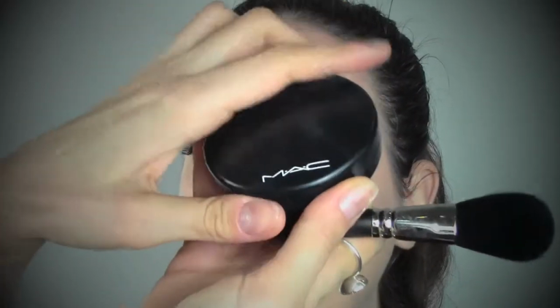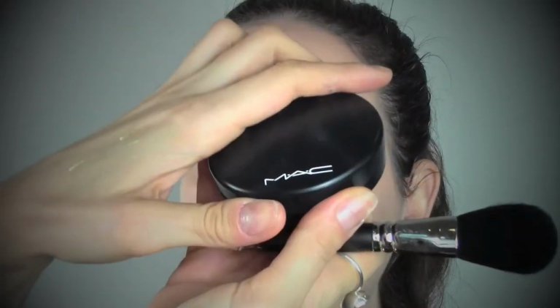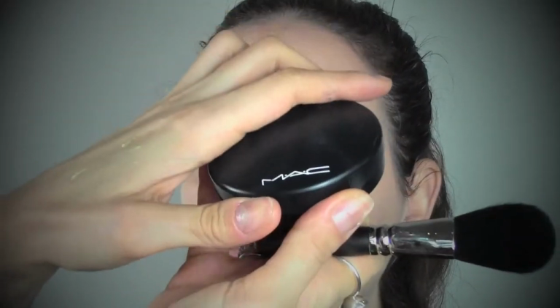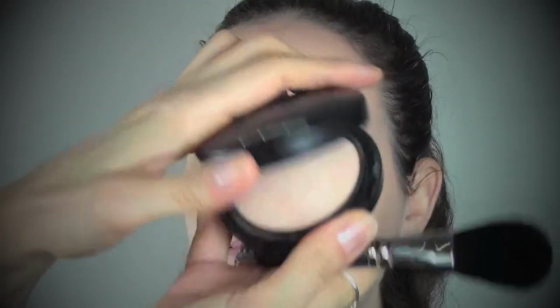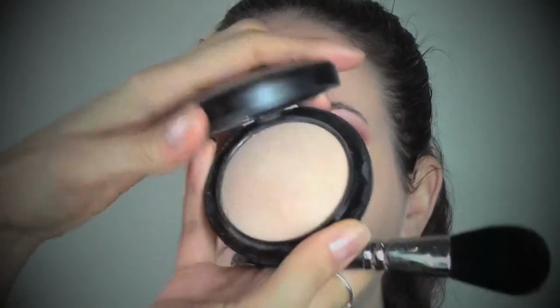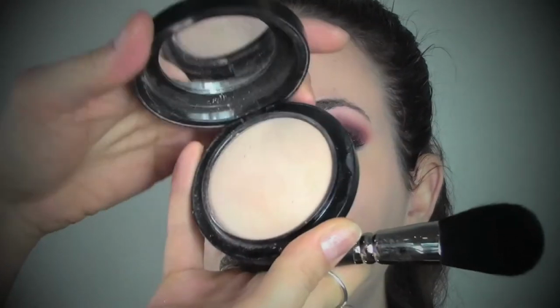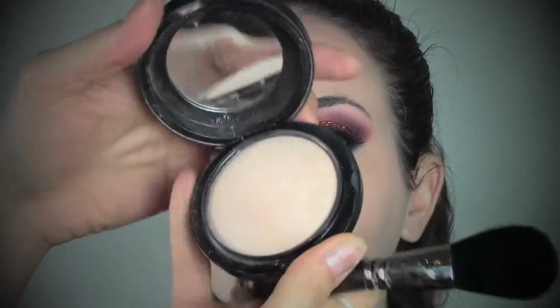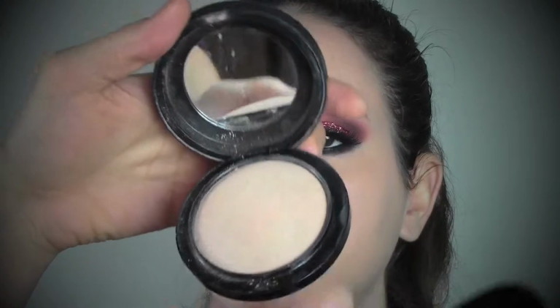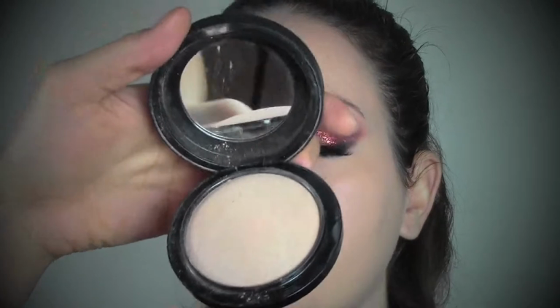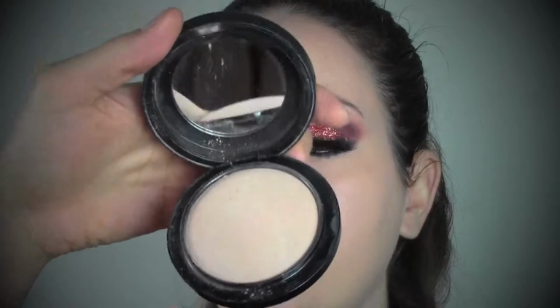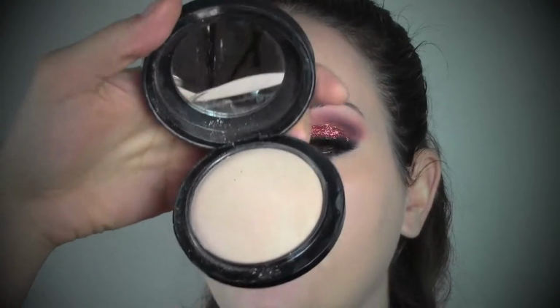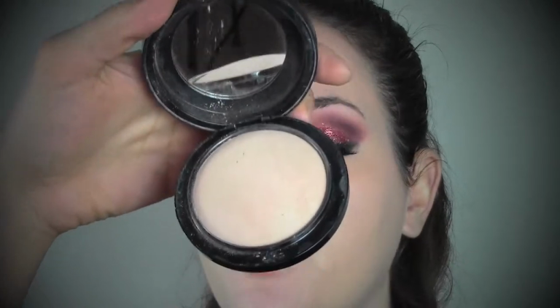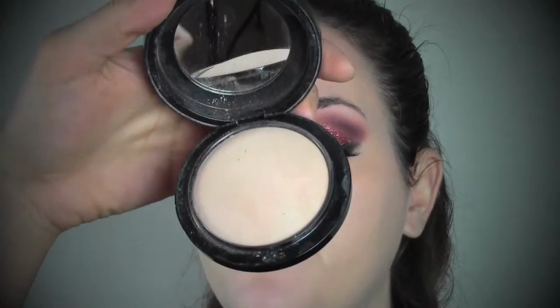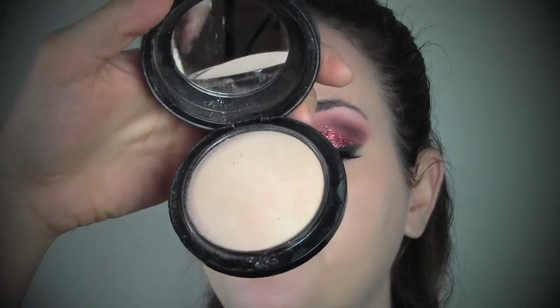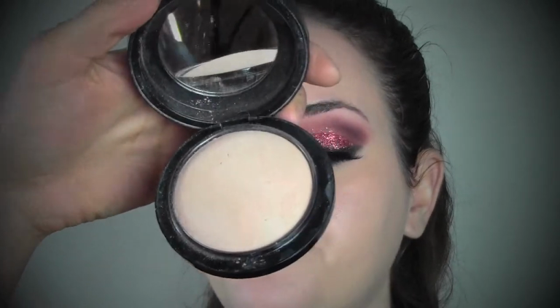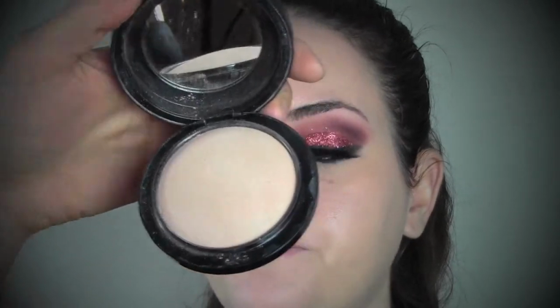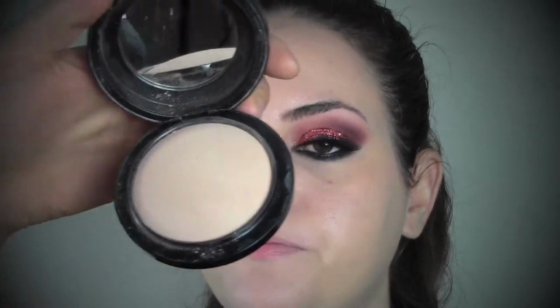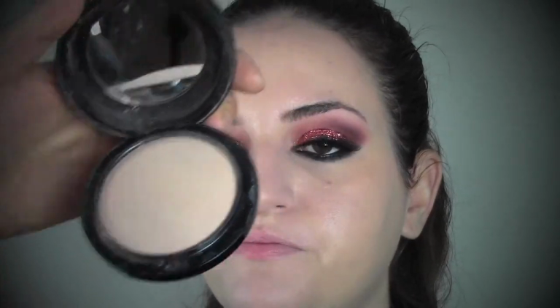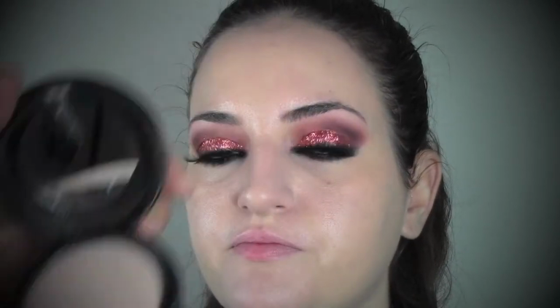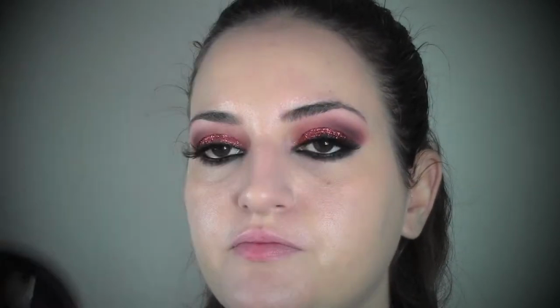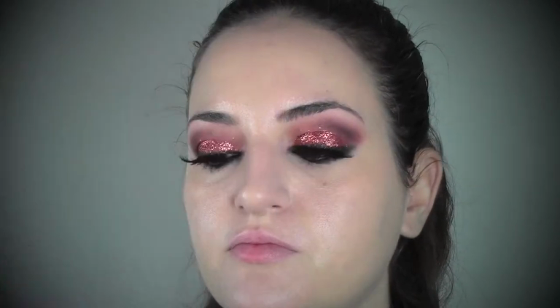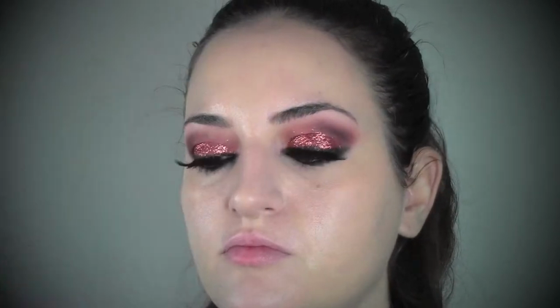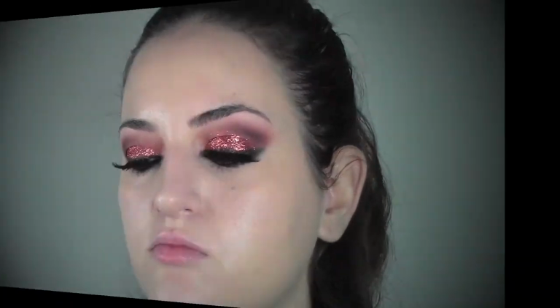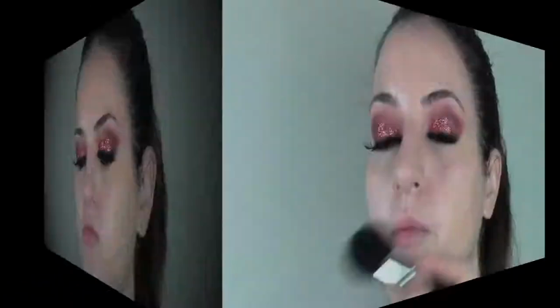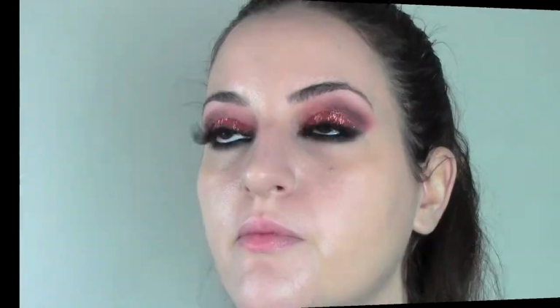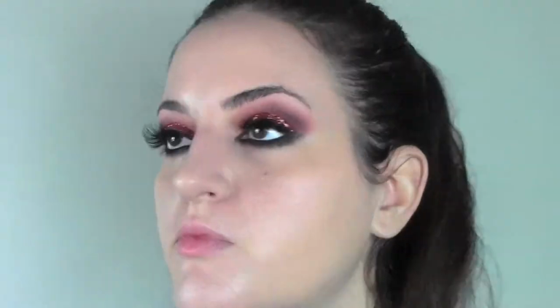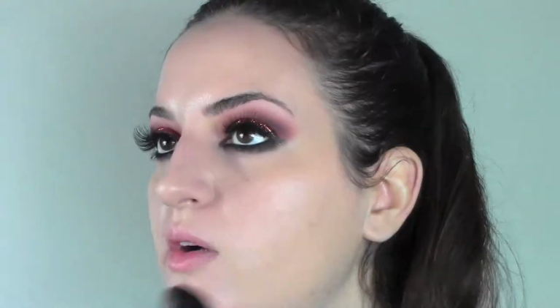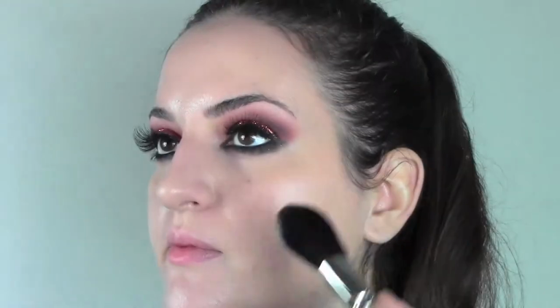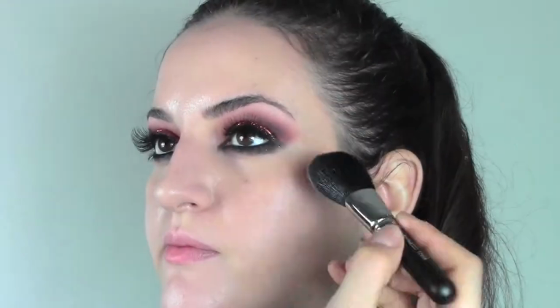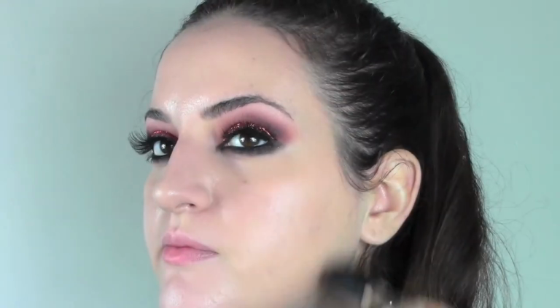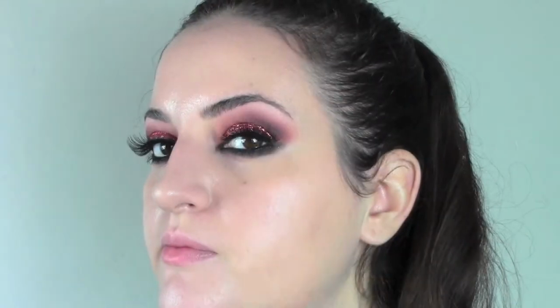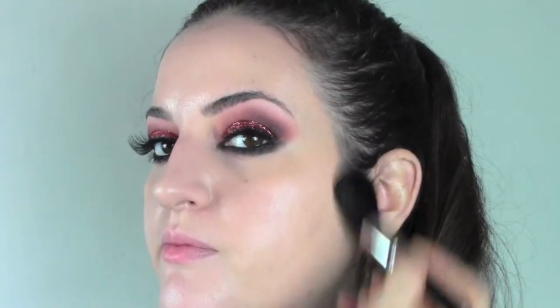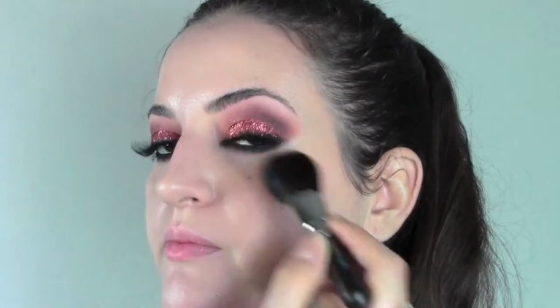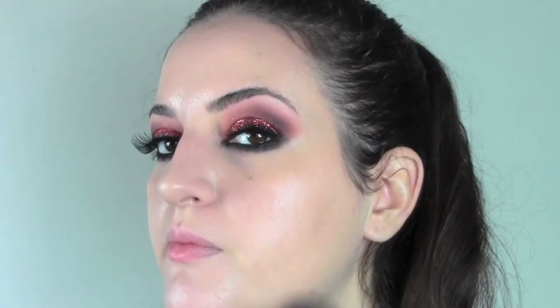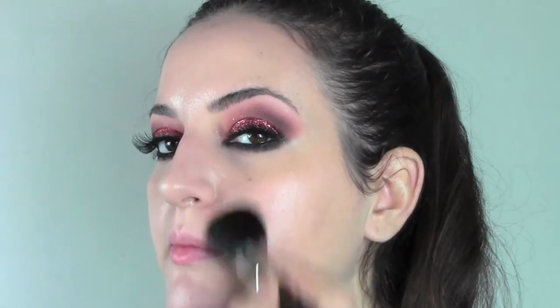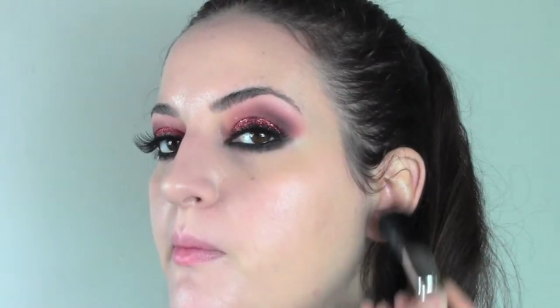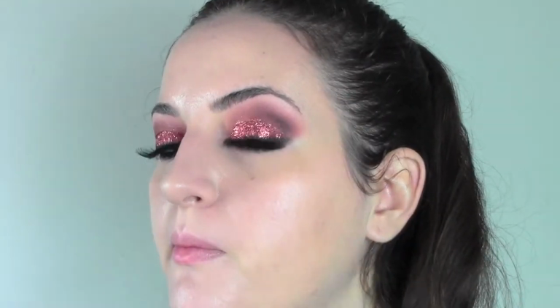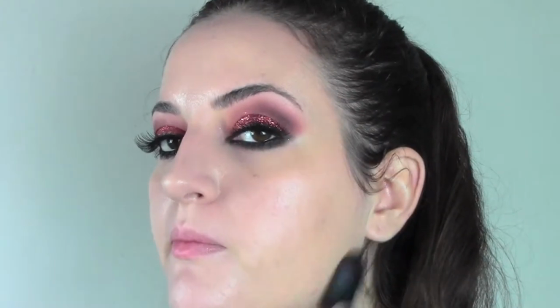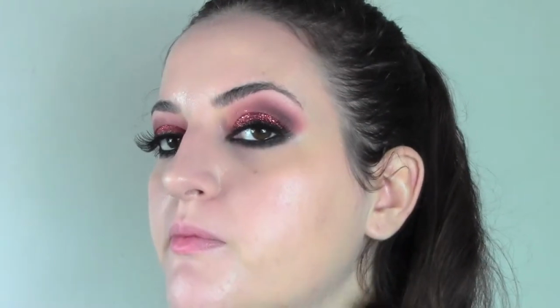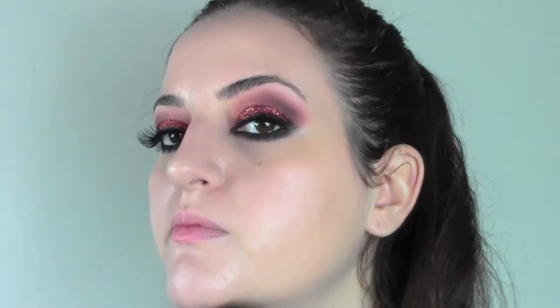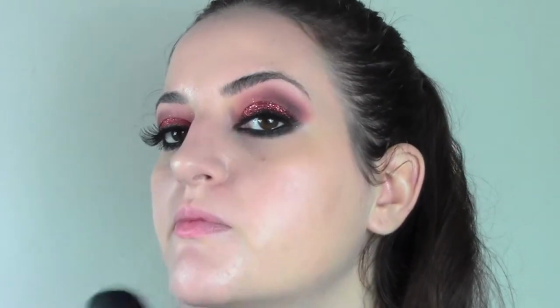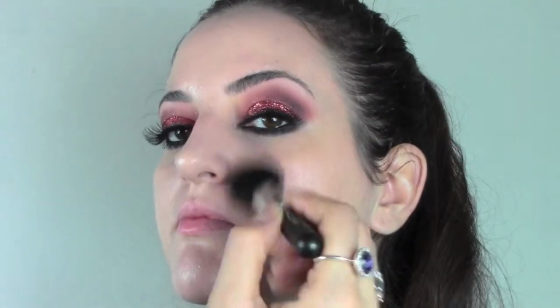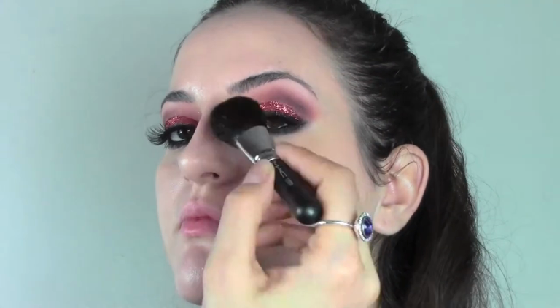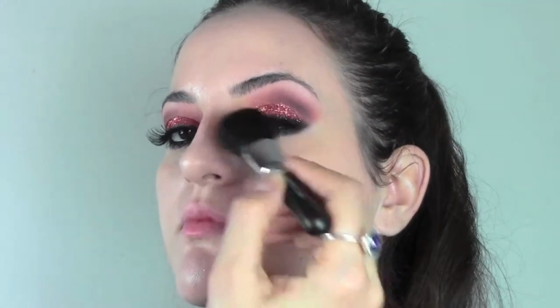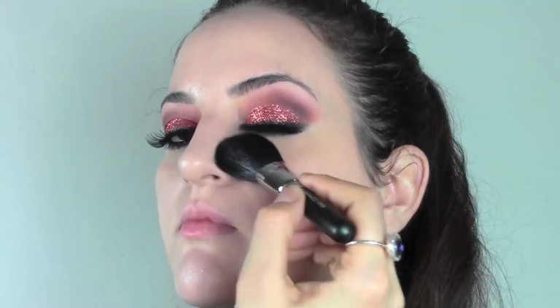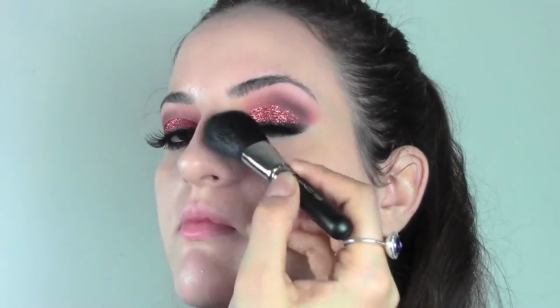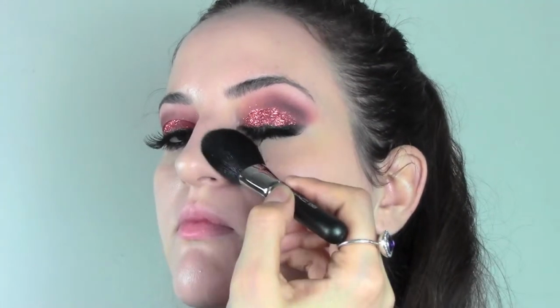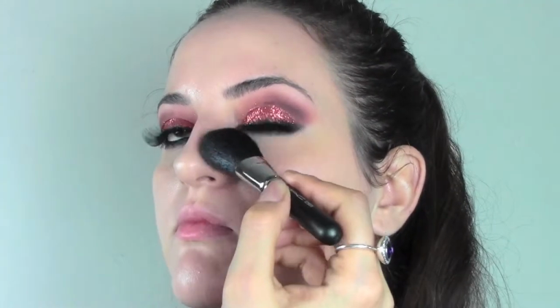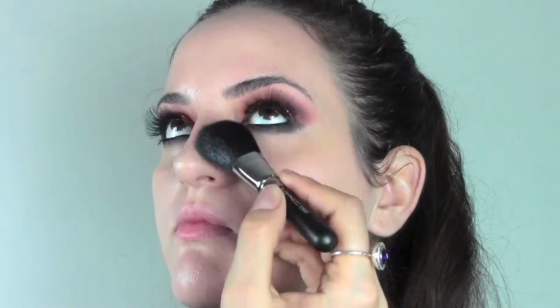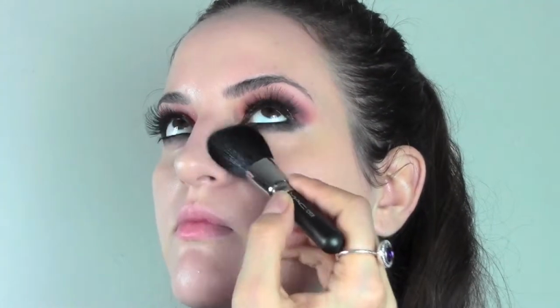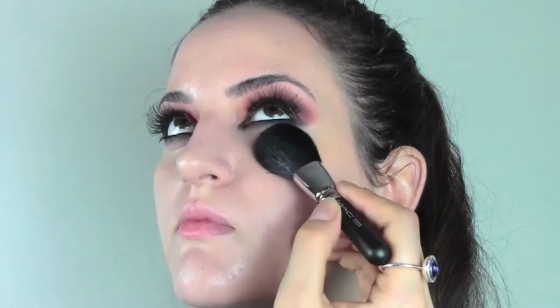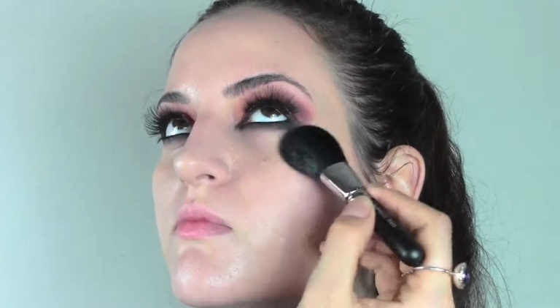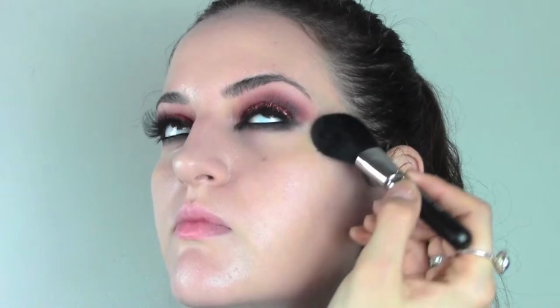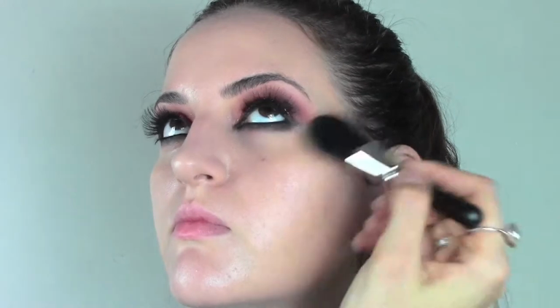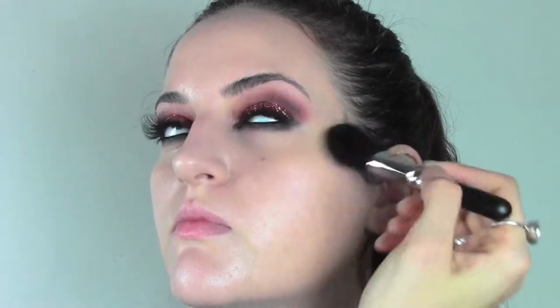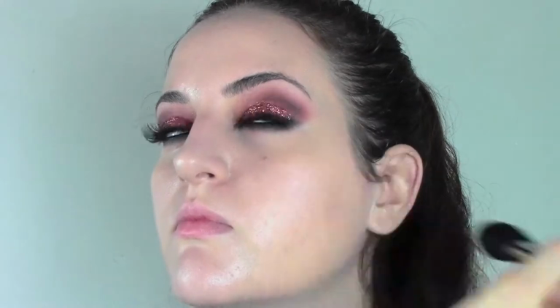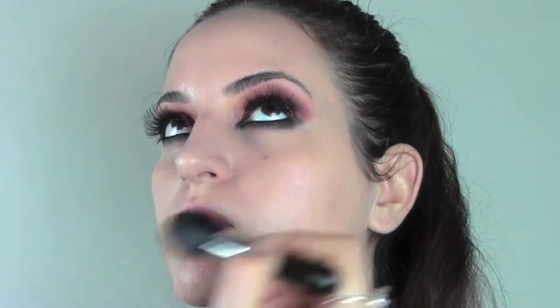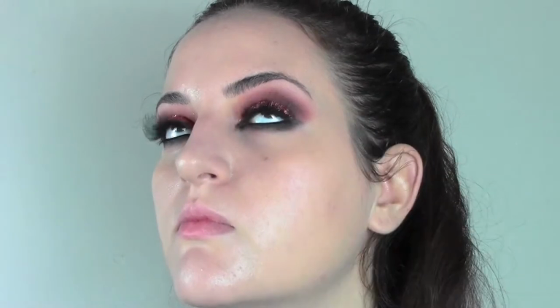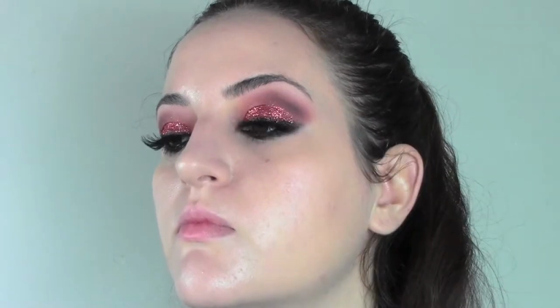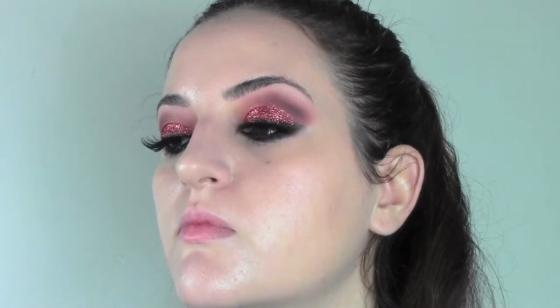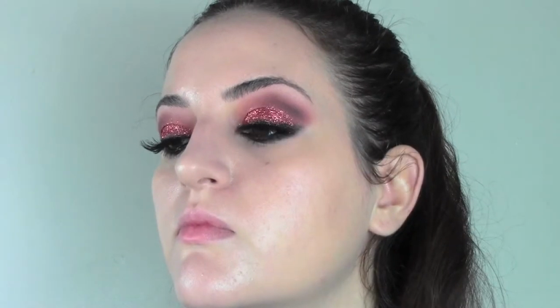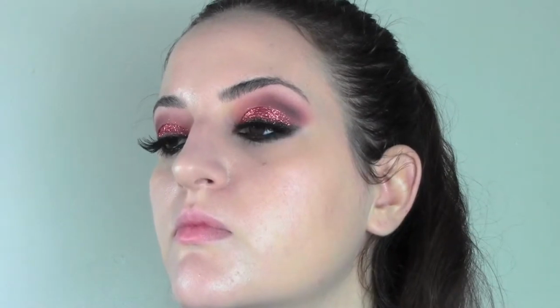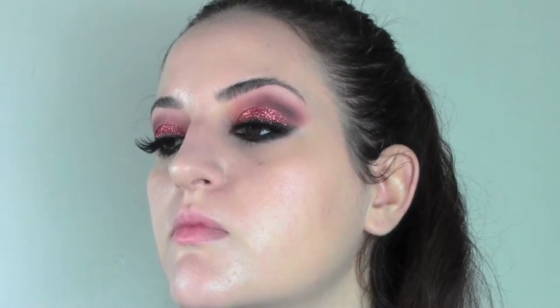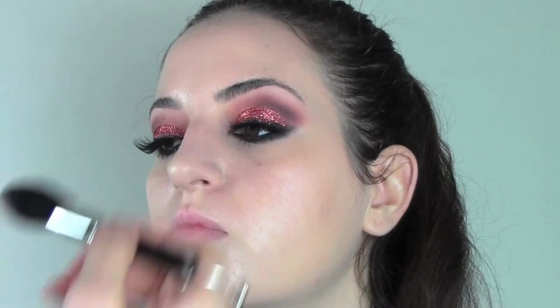As a powder, I'm gonna use the Mineralize Skin Finish from MAC in the number Medium, which is super natural and super light.